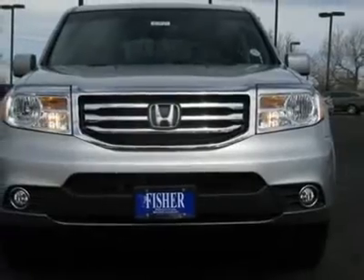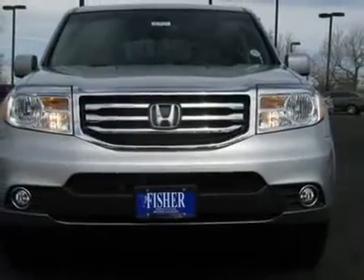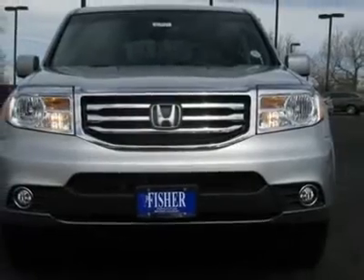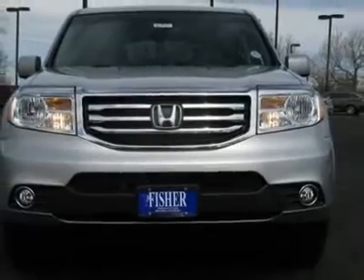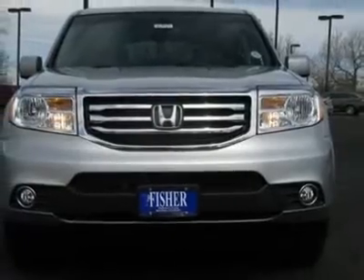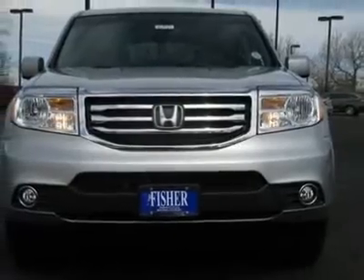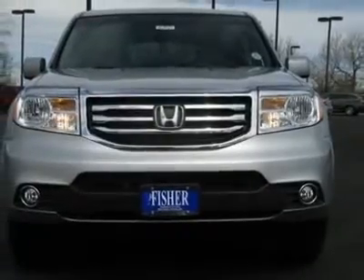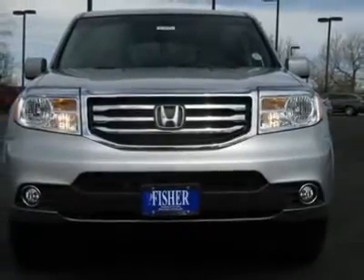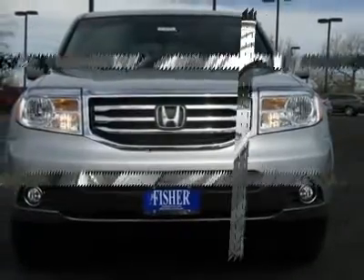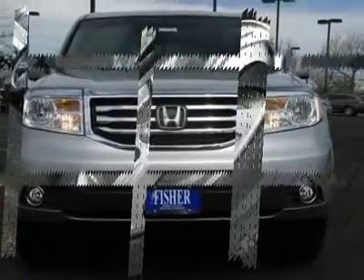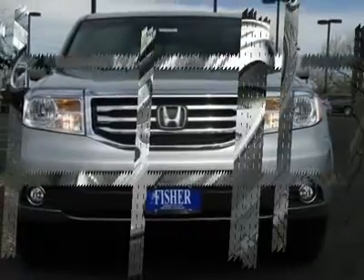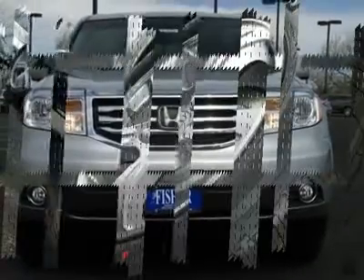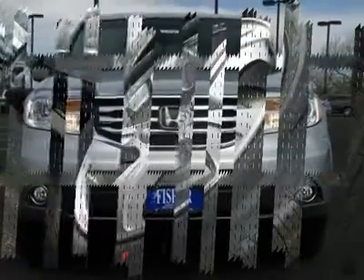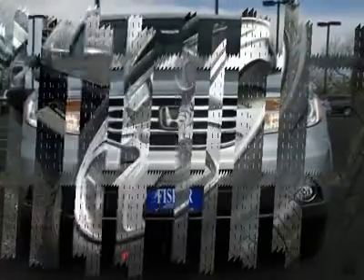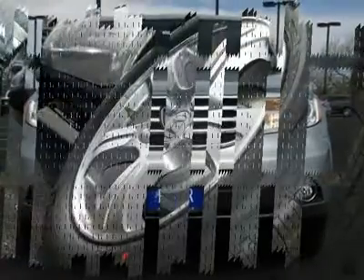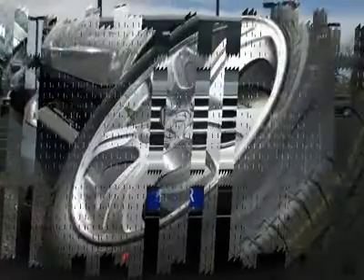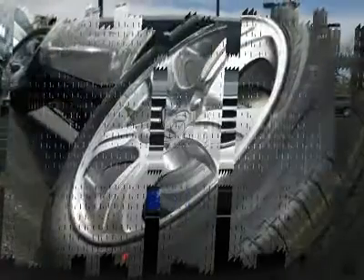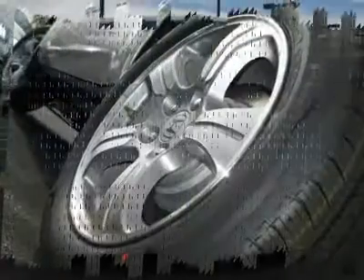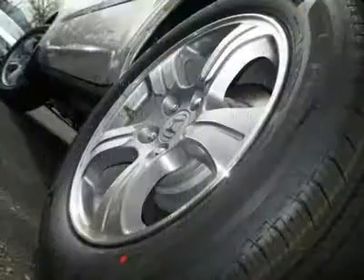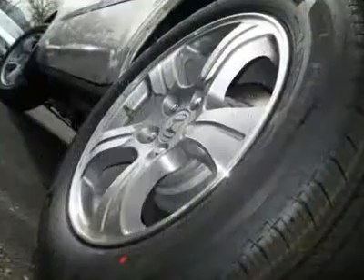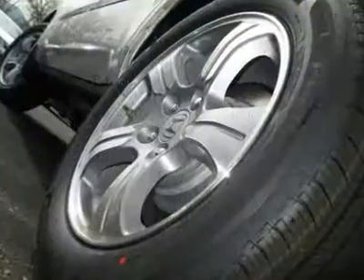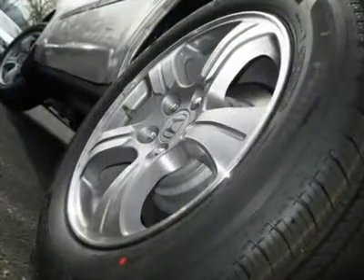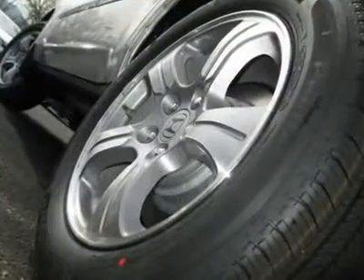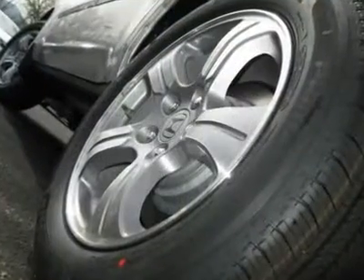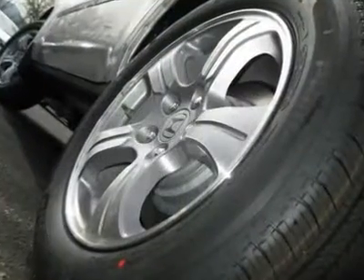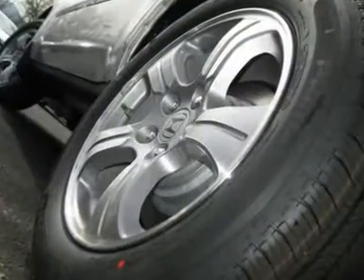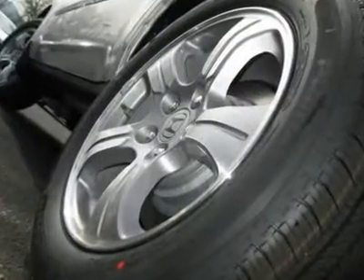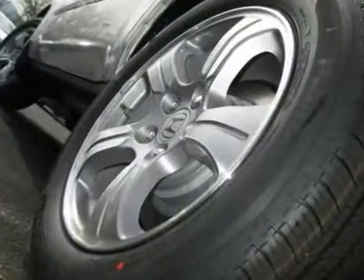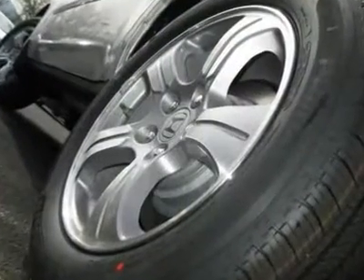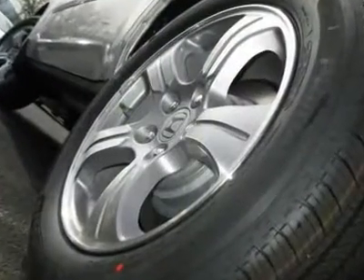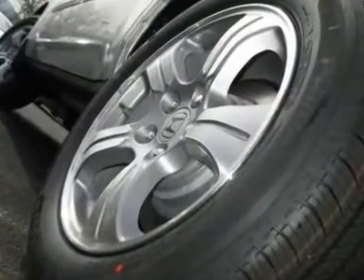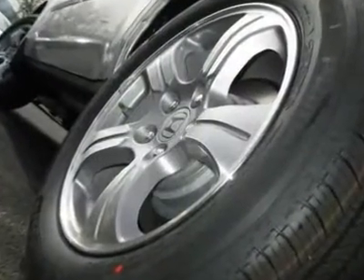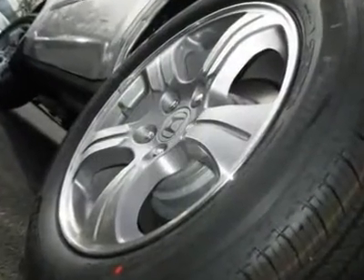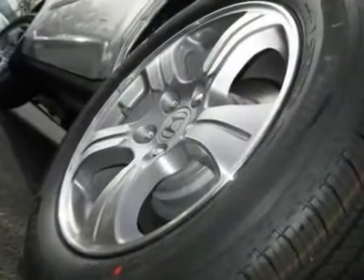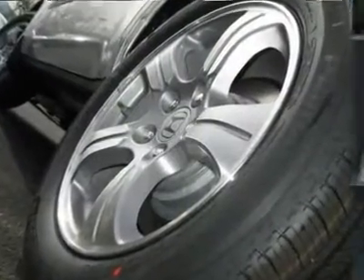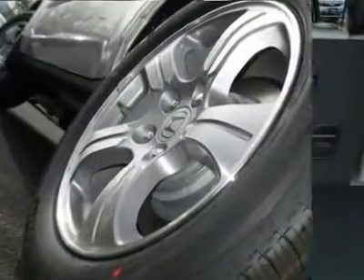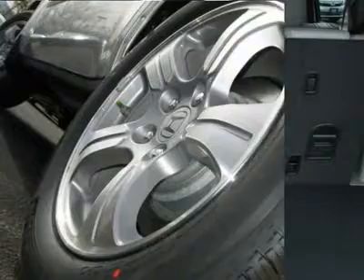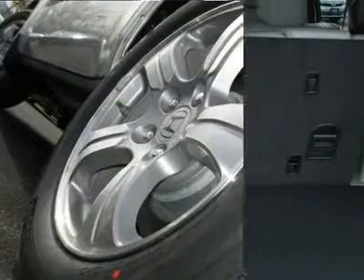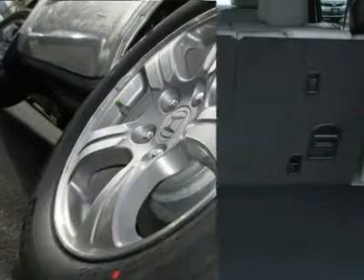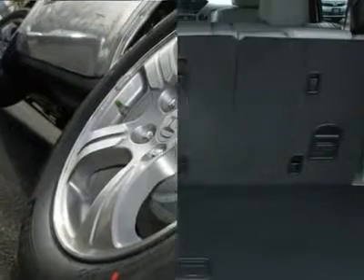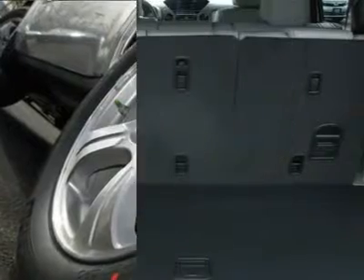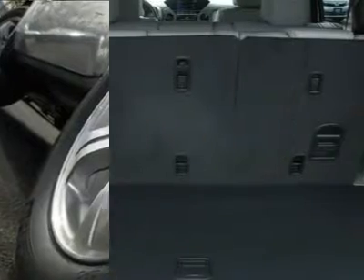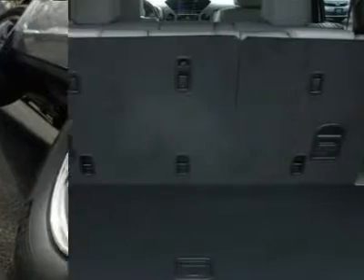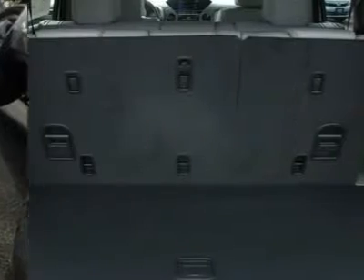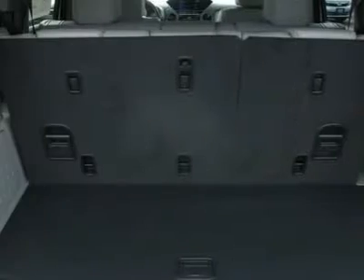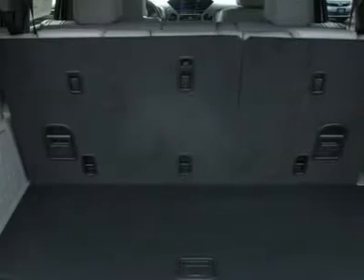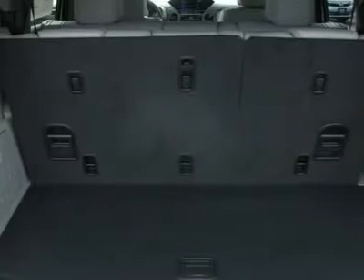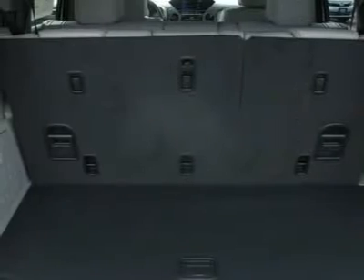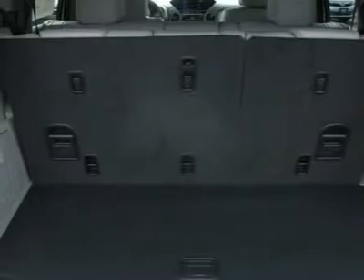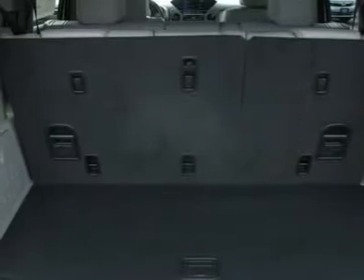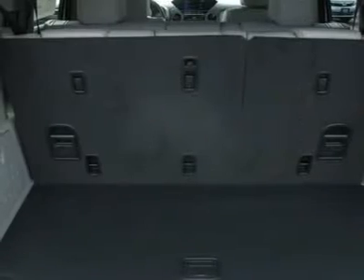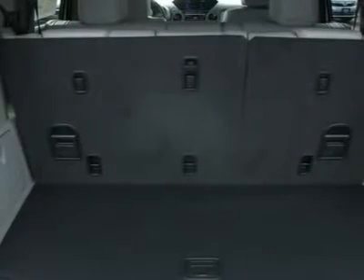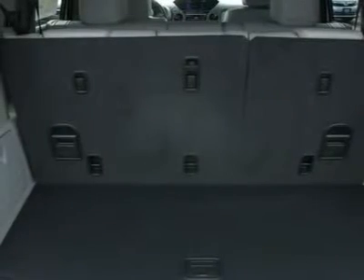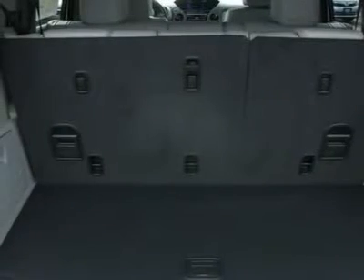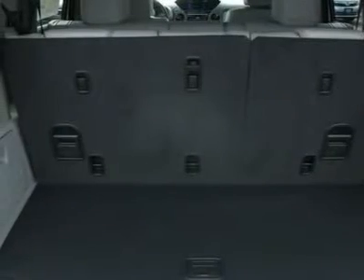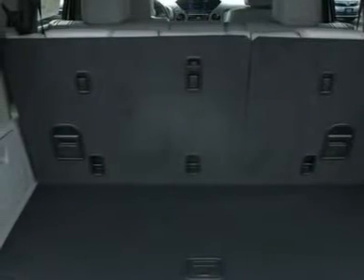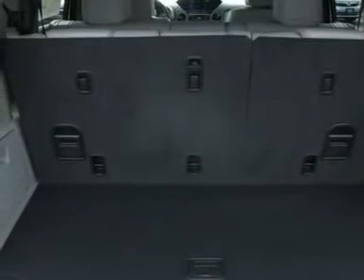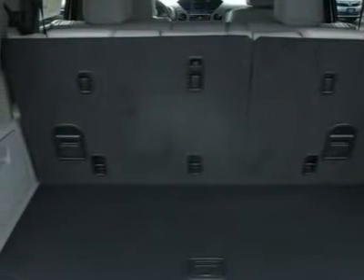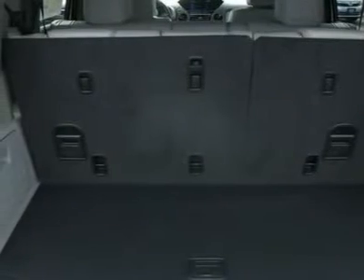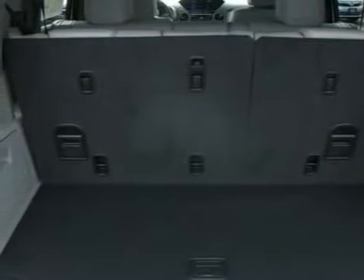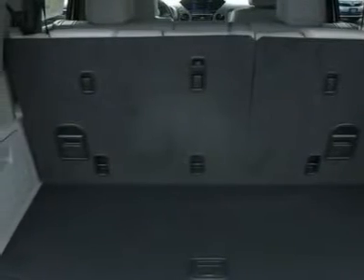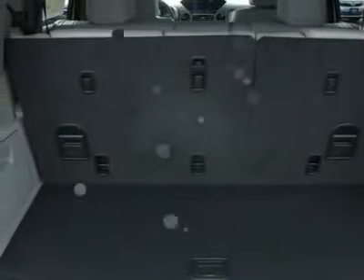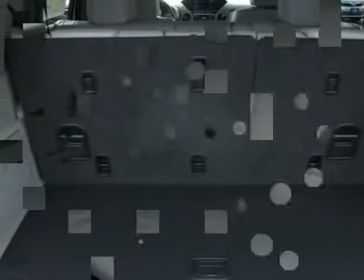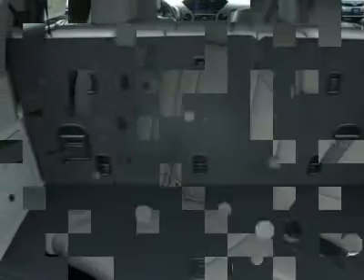Adjustable steering wheel. Power steering. Floor mats. Four-wheel drive. Cruise control. Keyless entry.